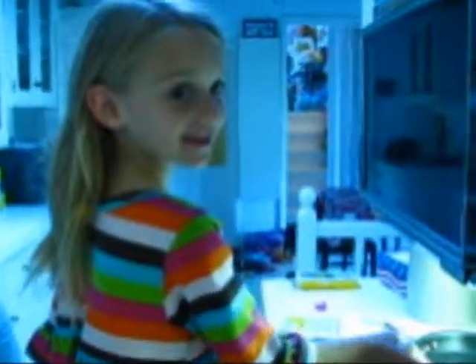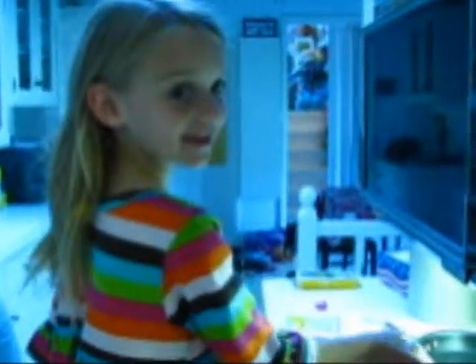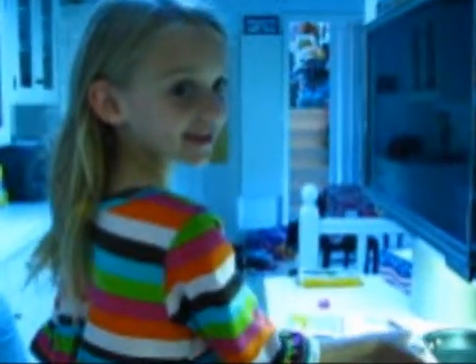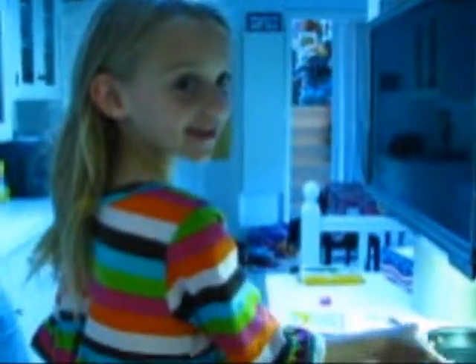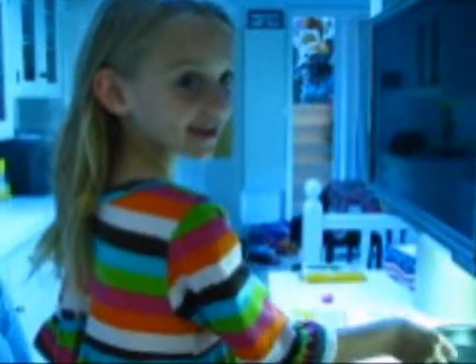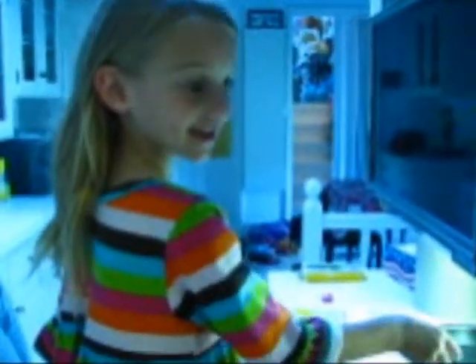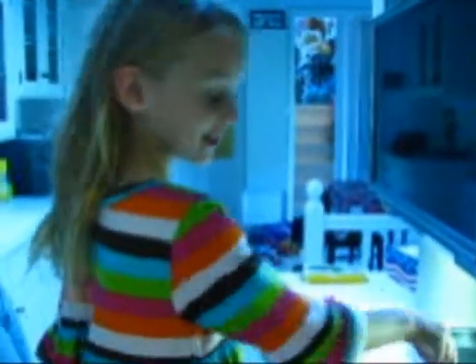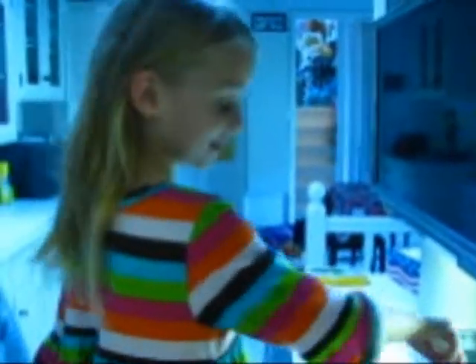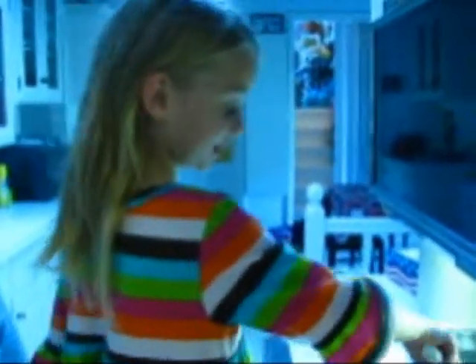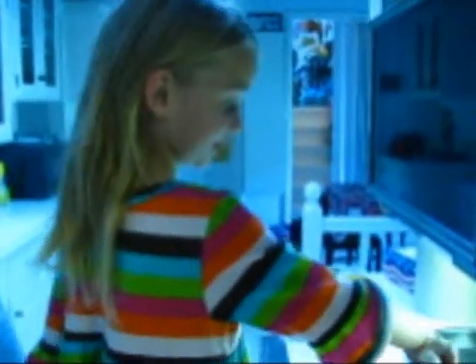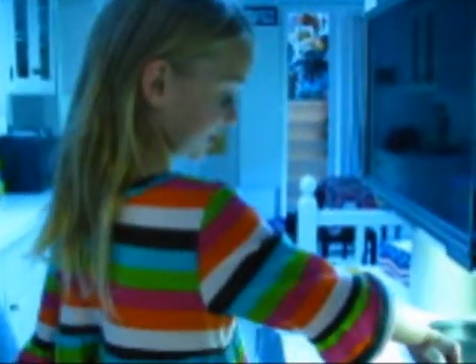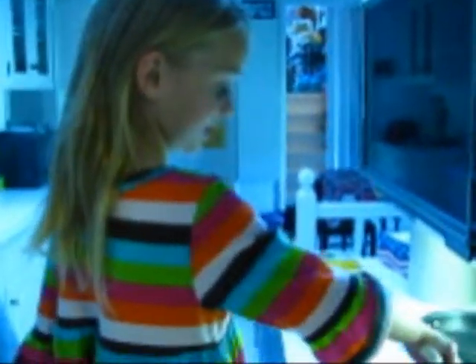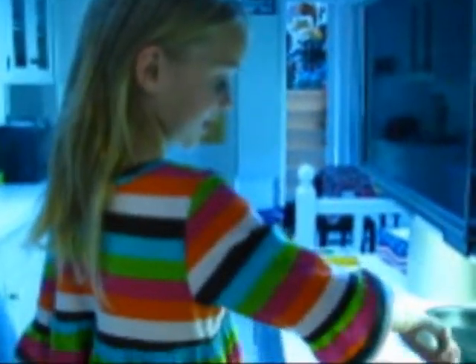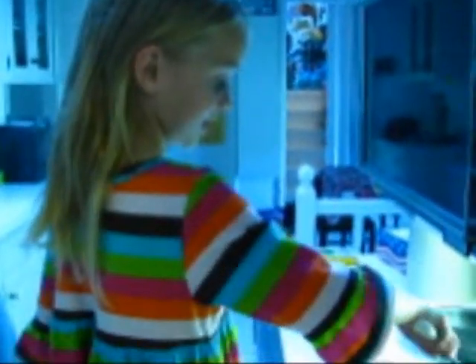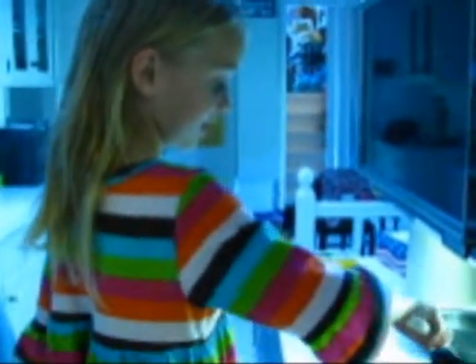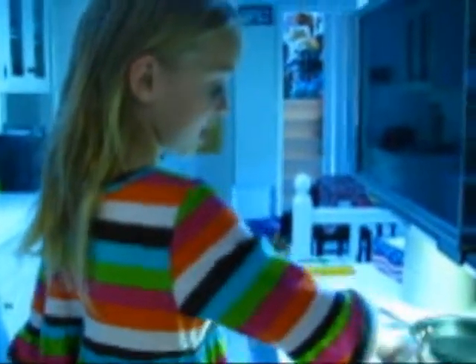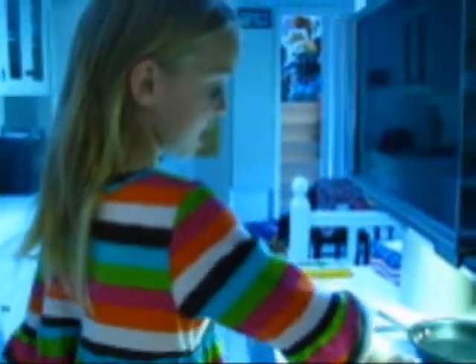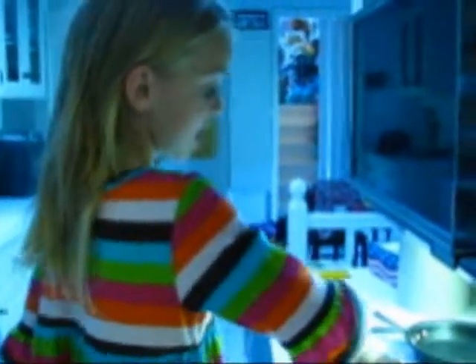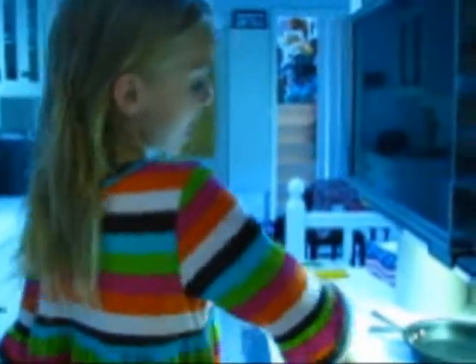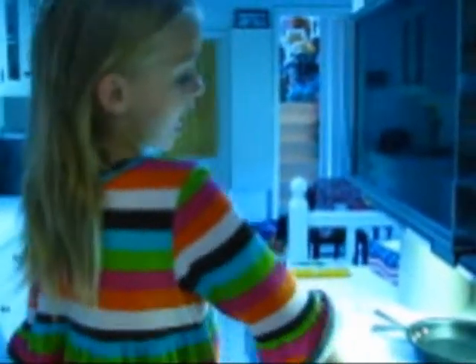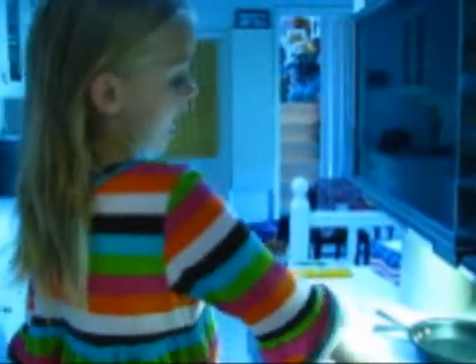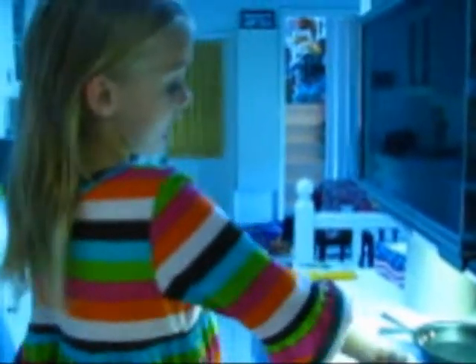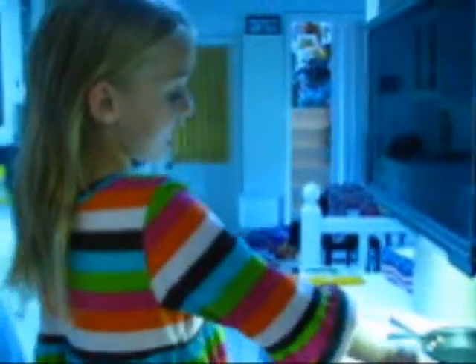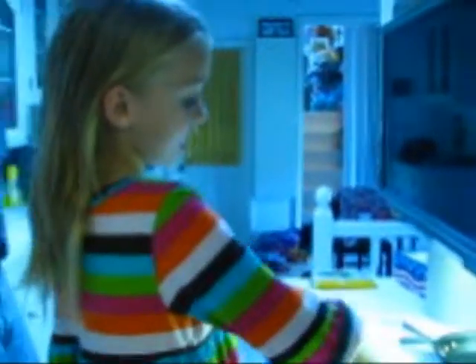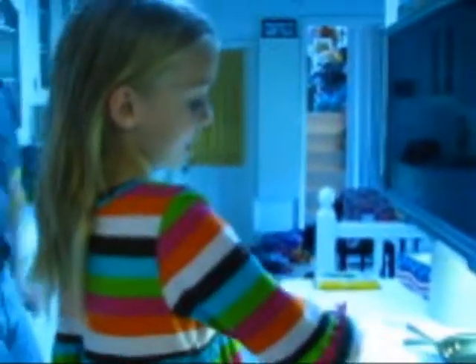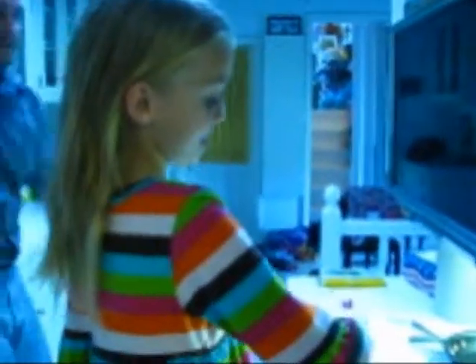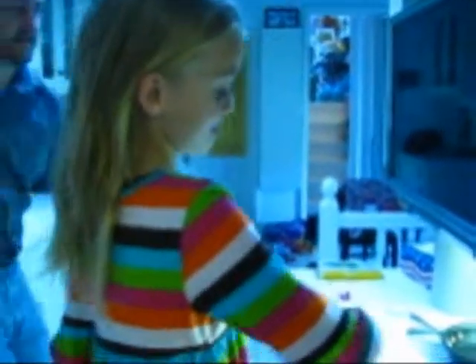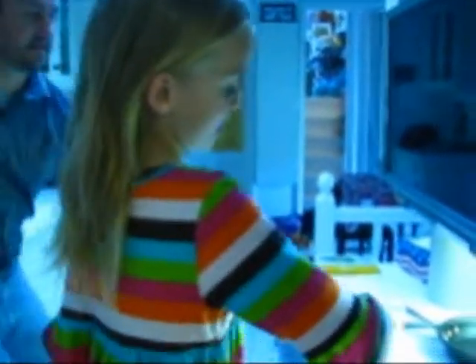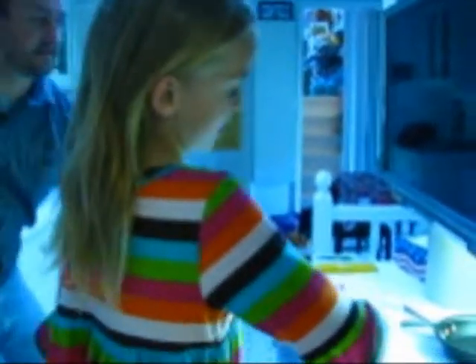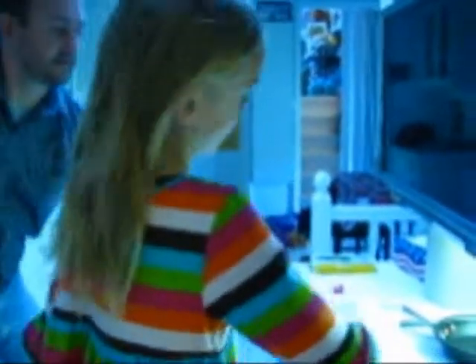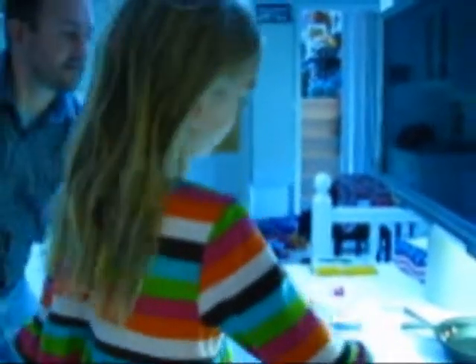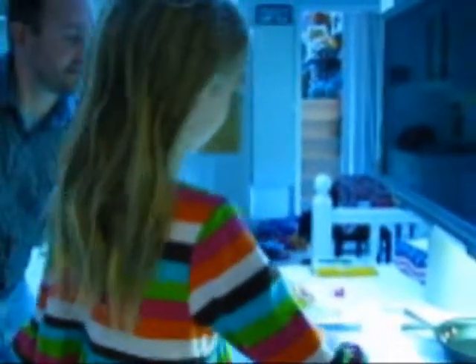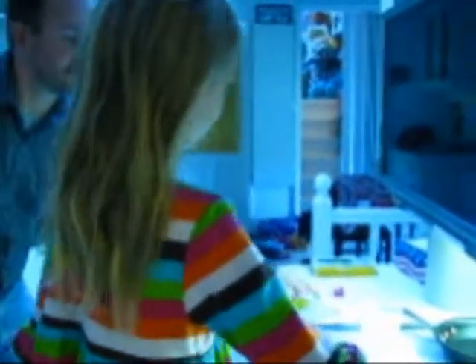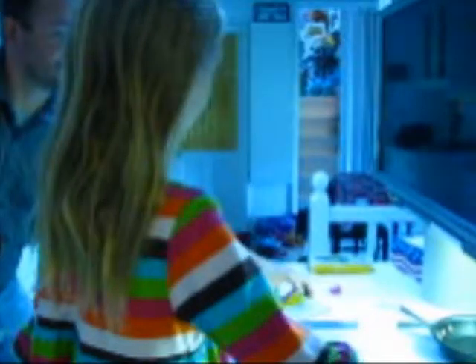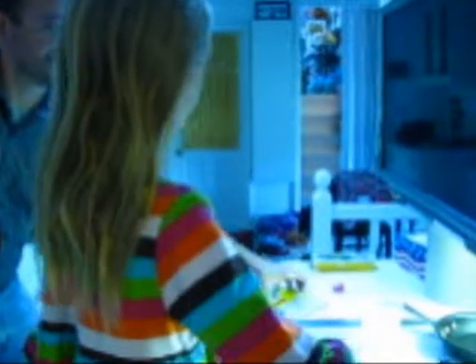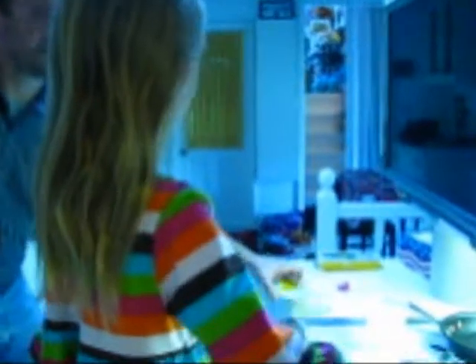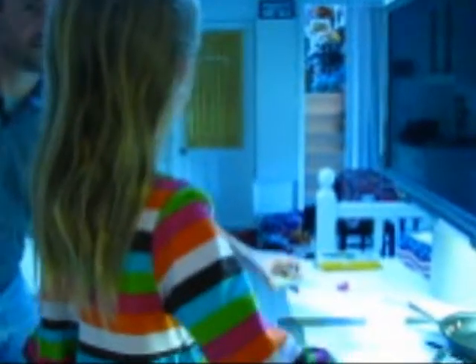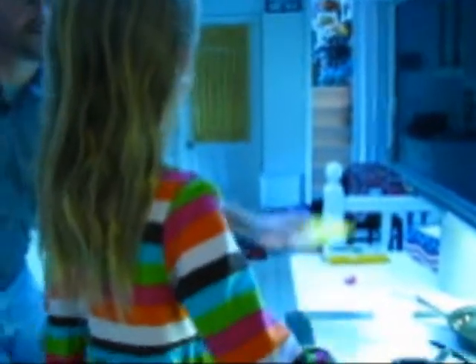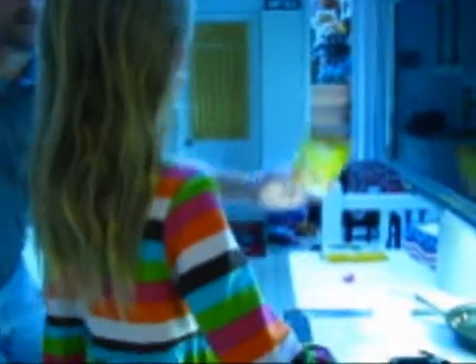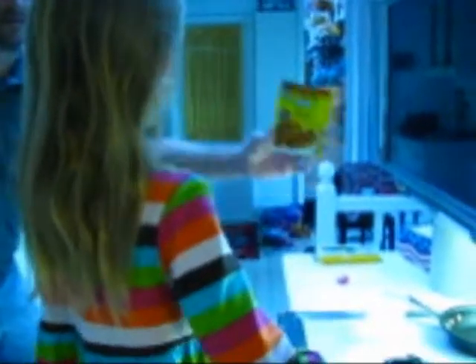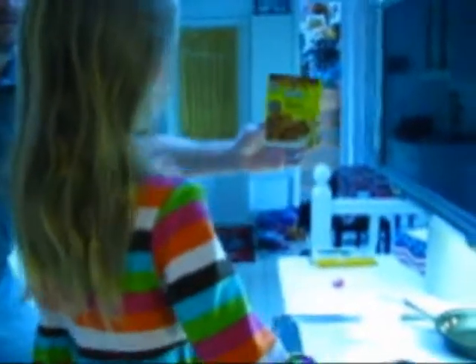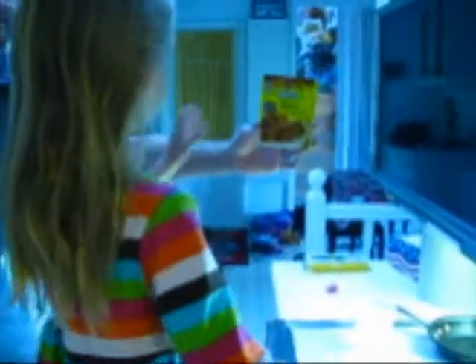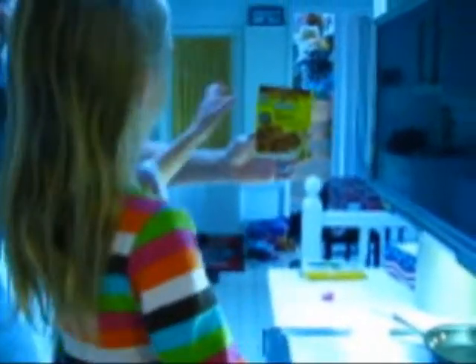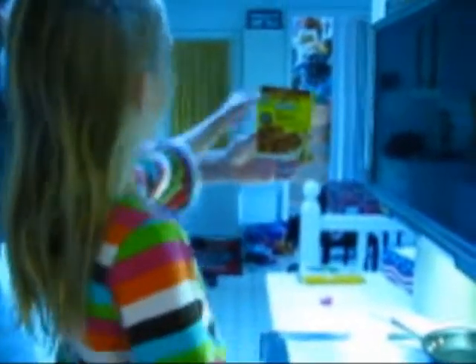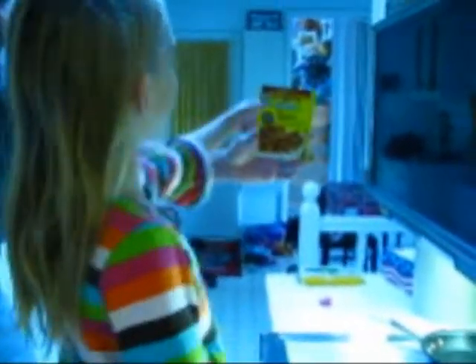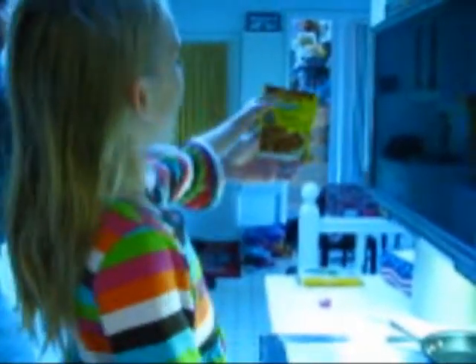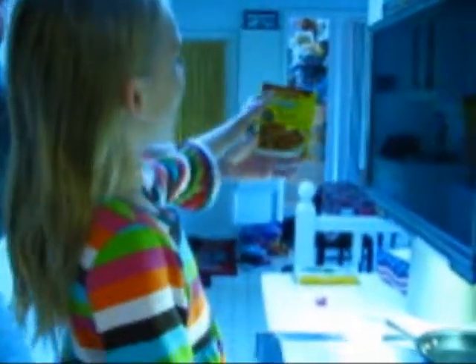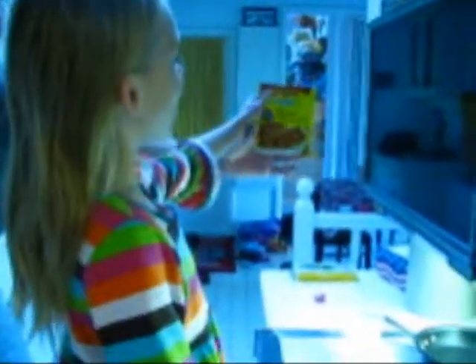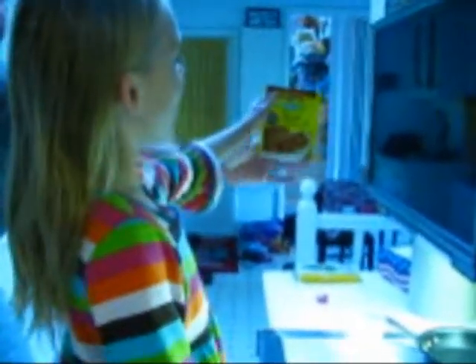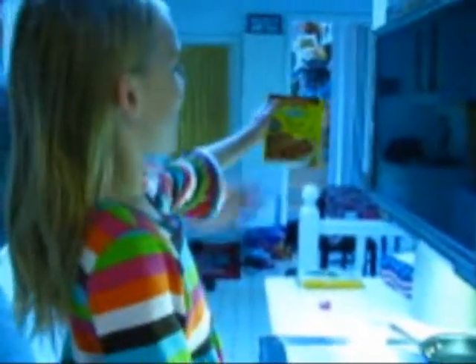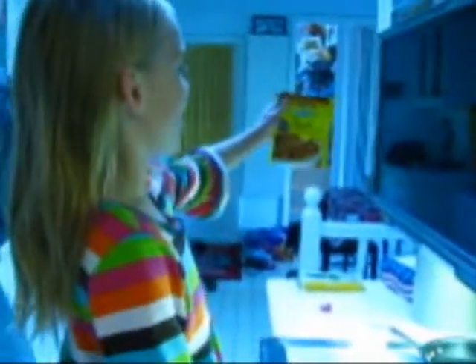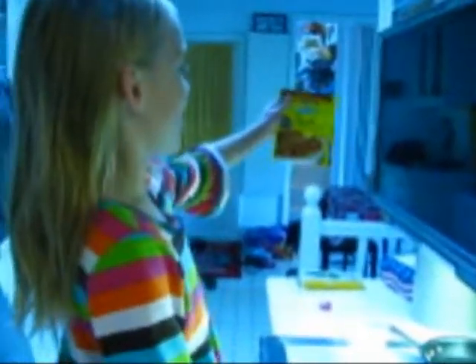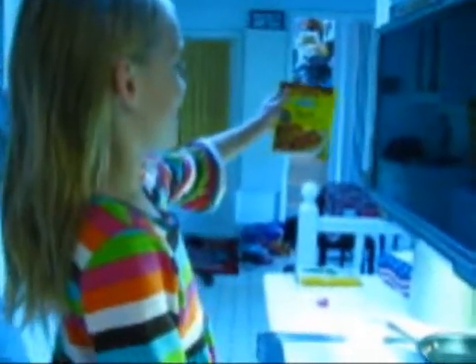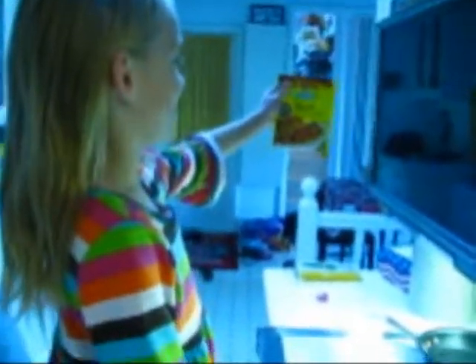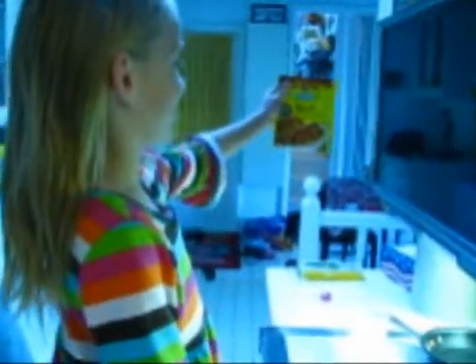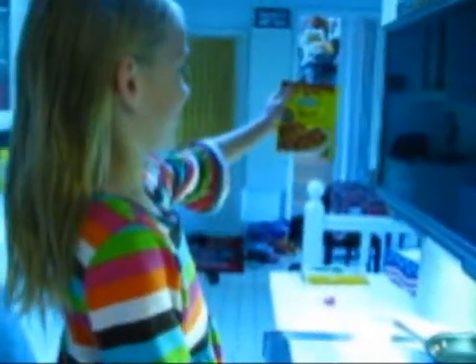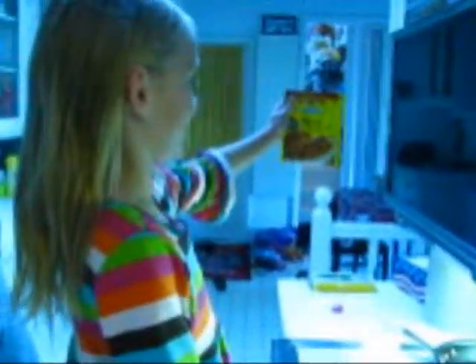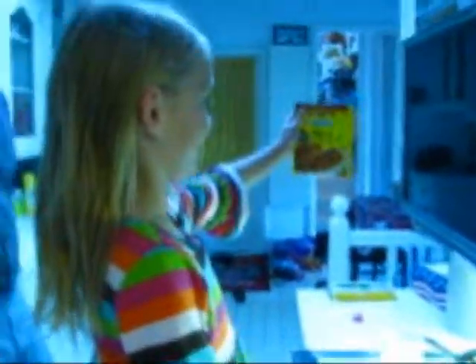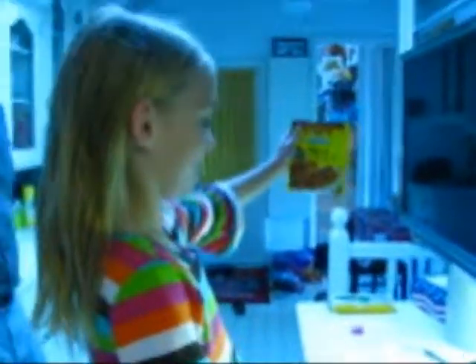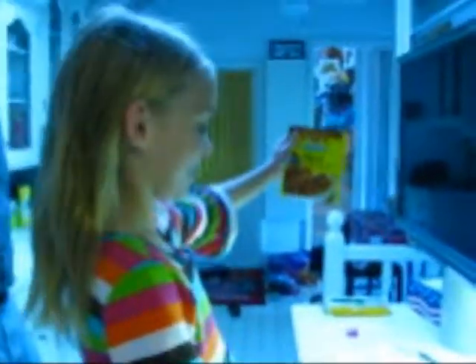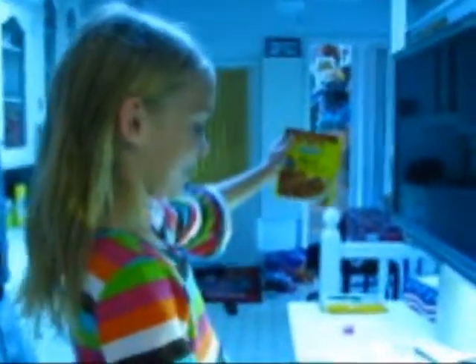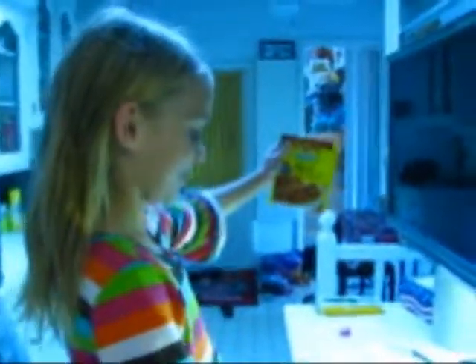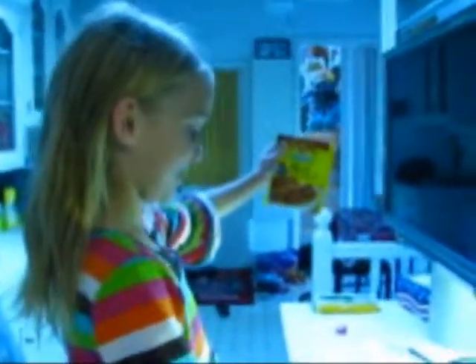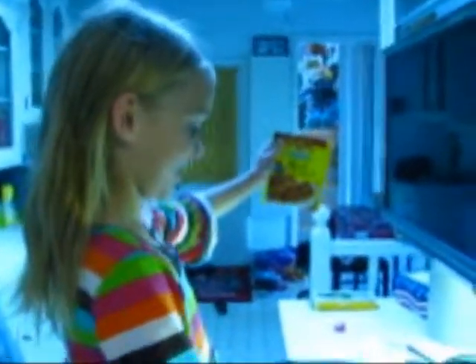What are you making? I am making tacos! Tacos!